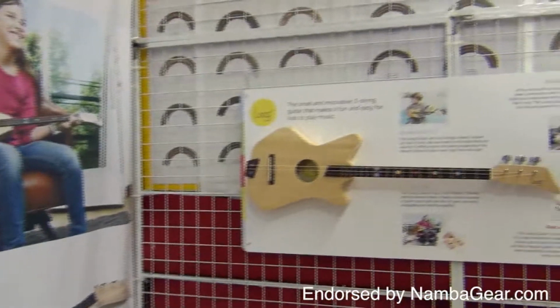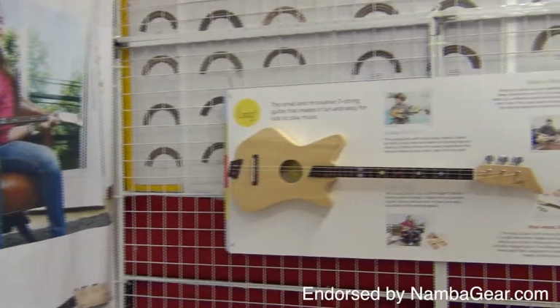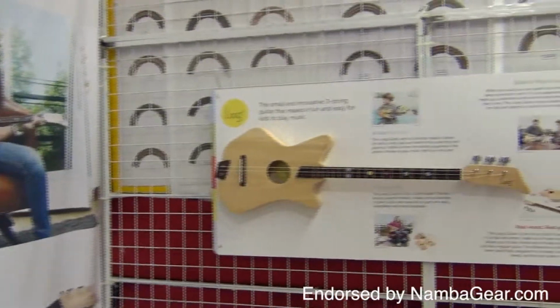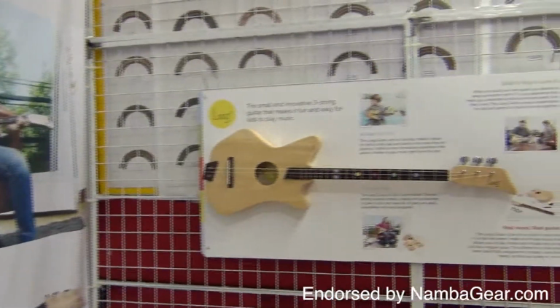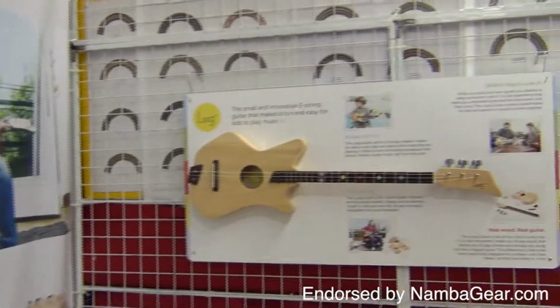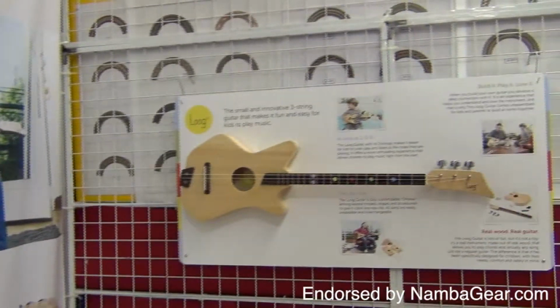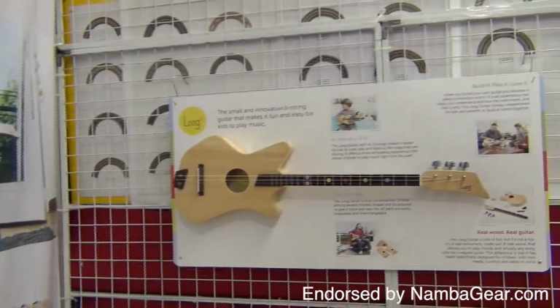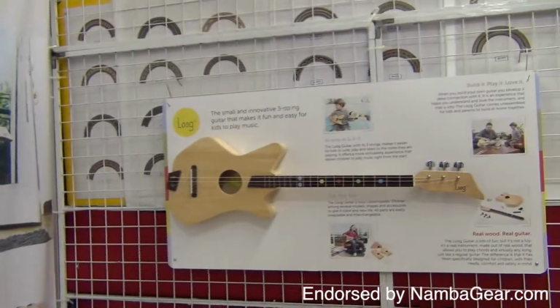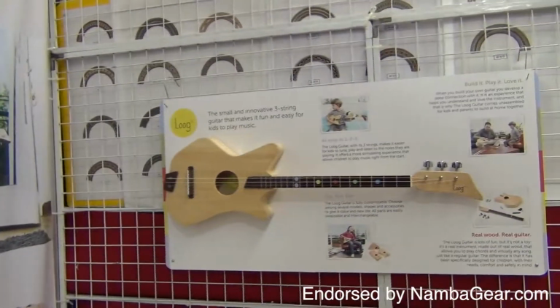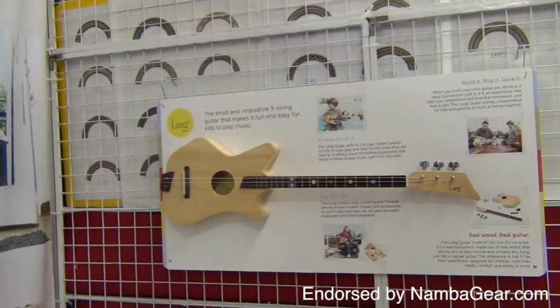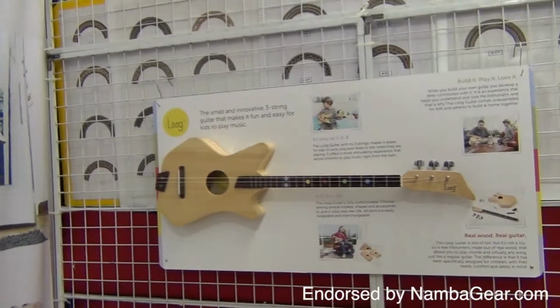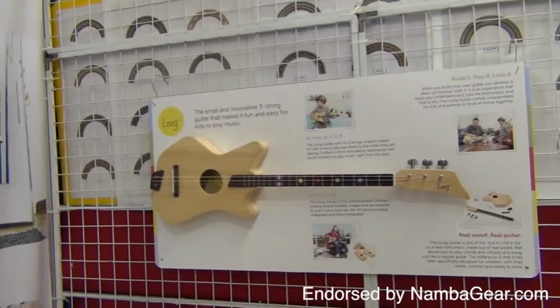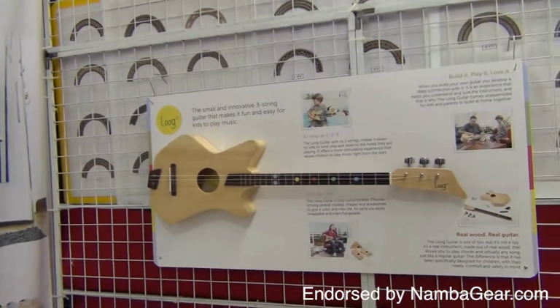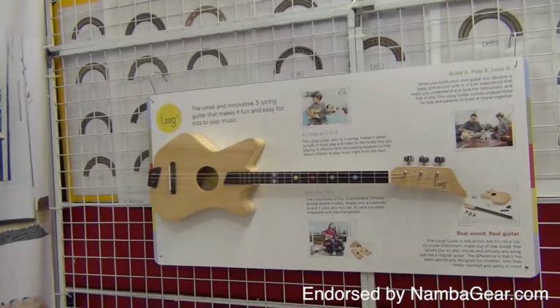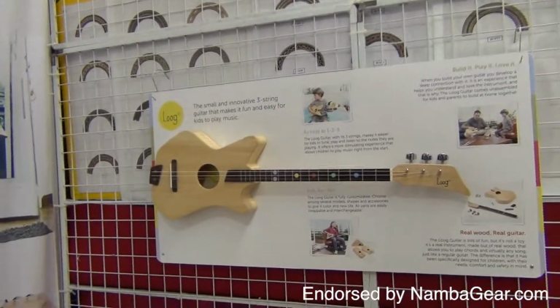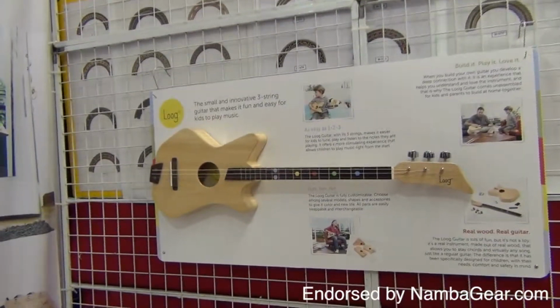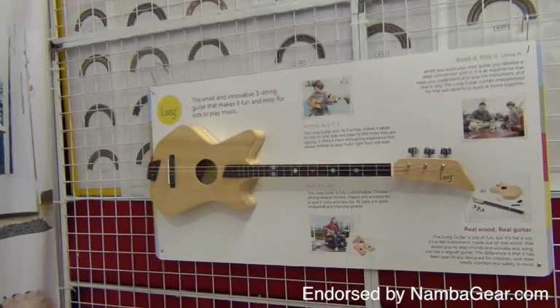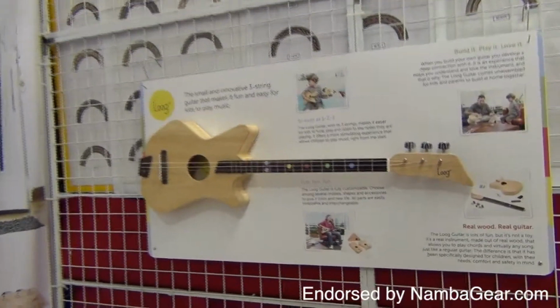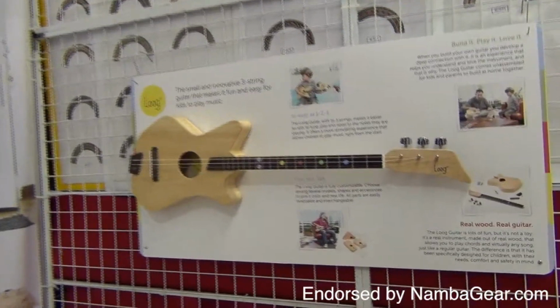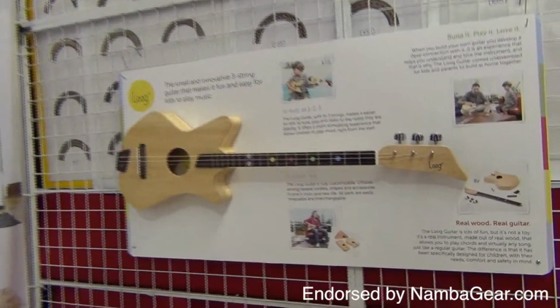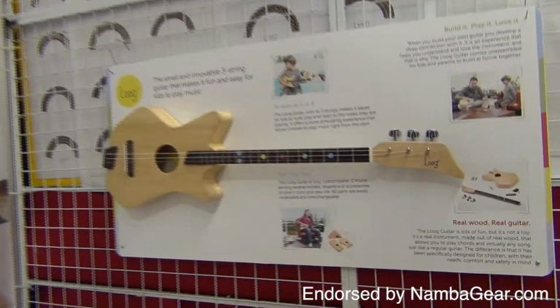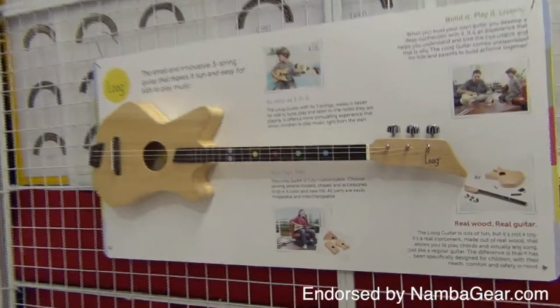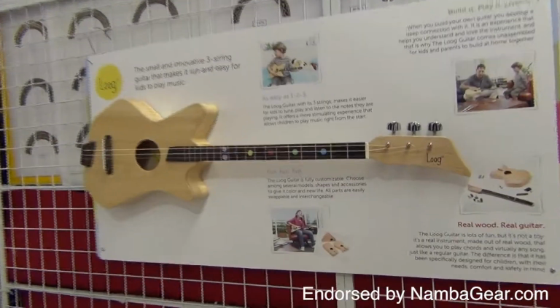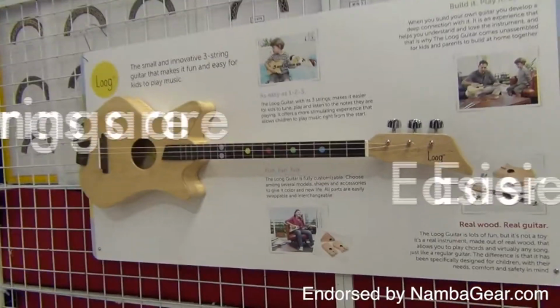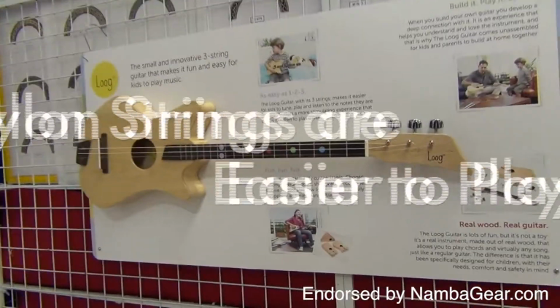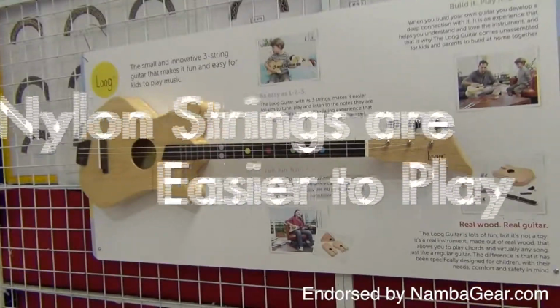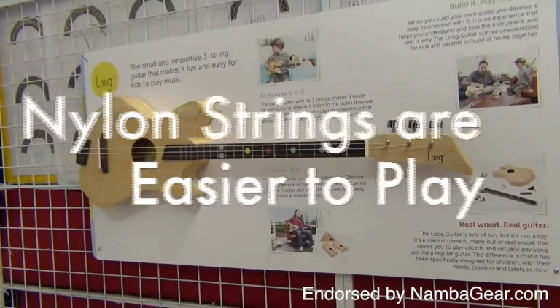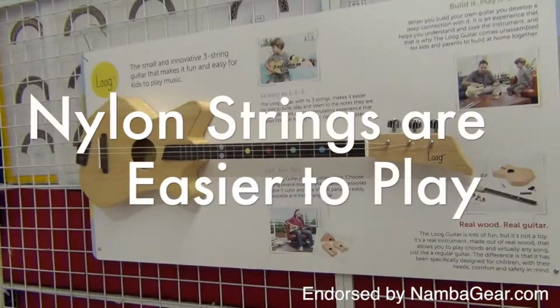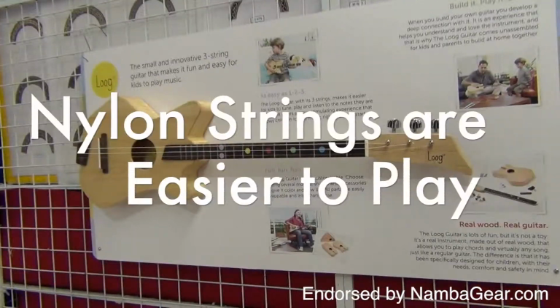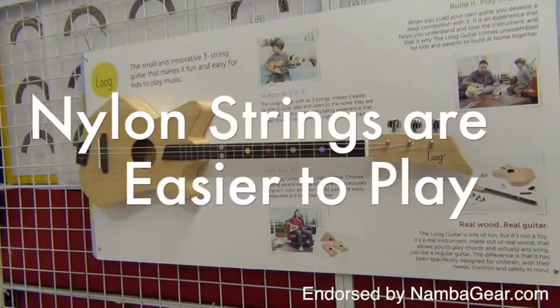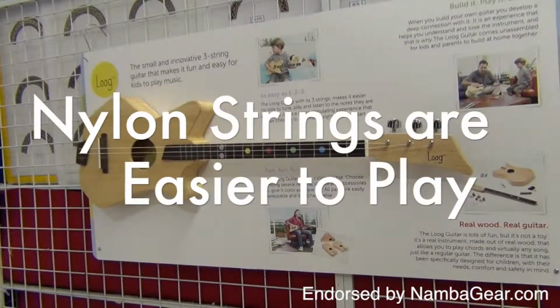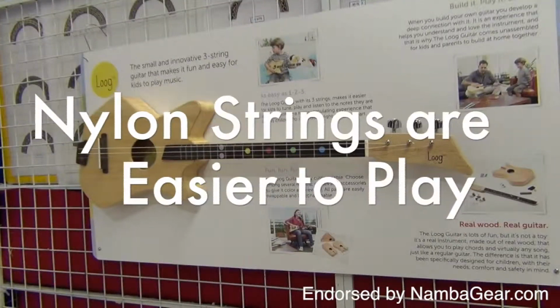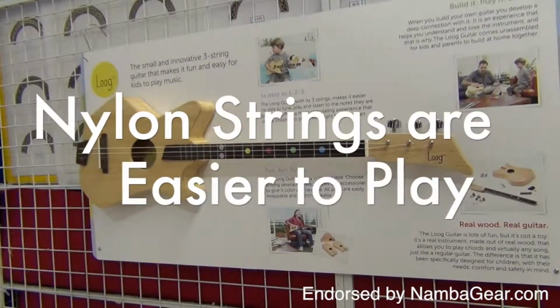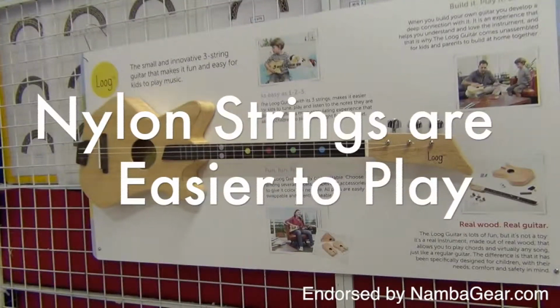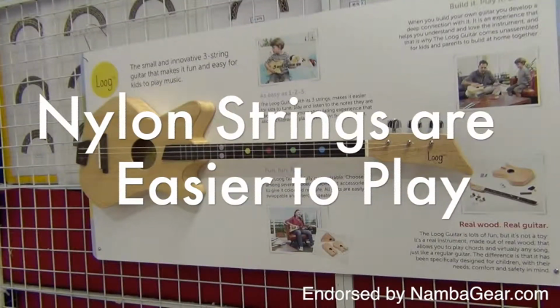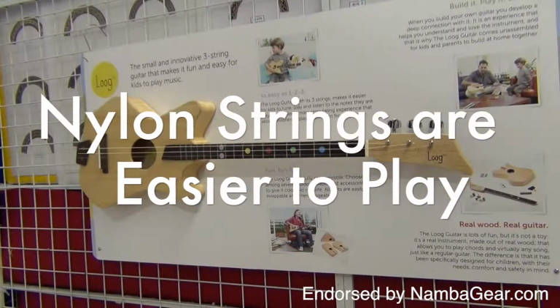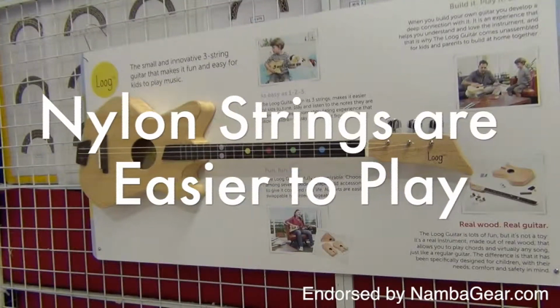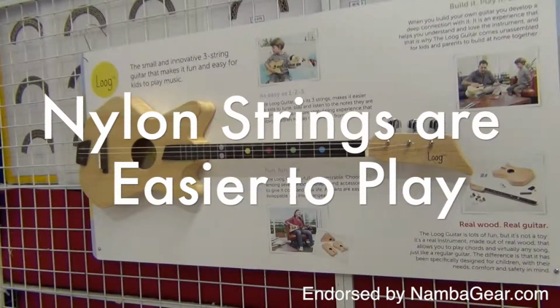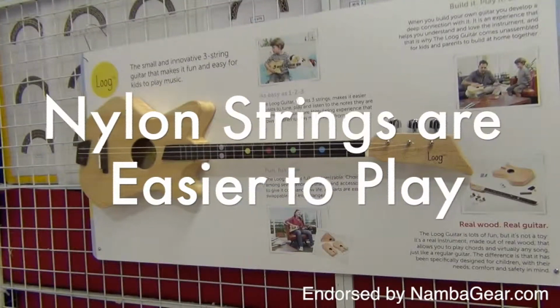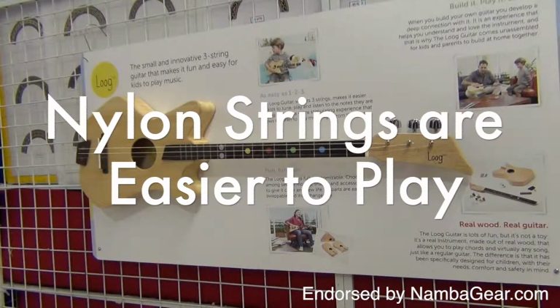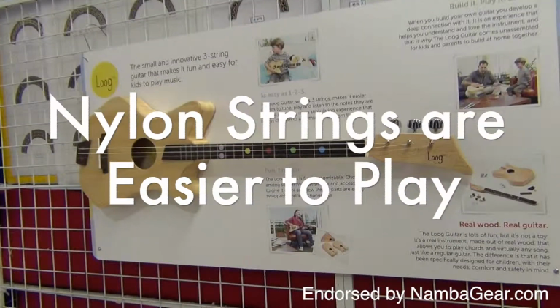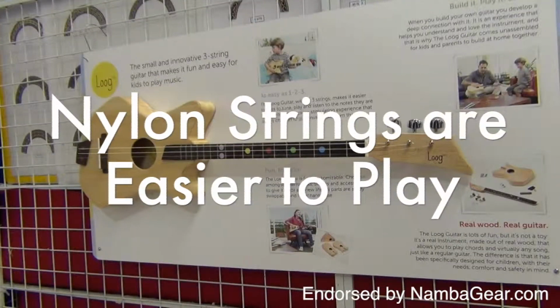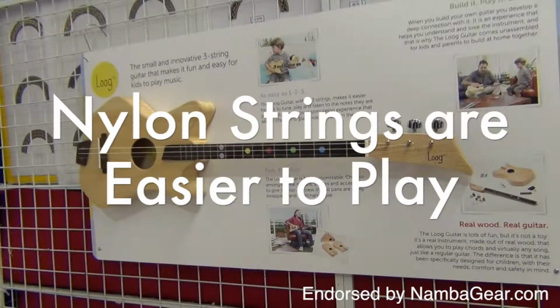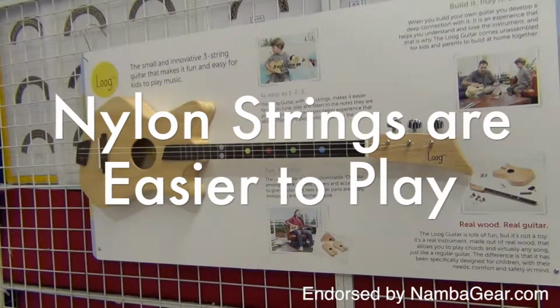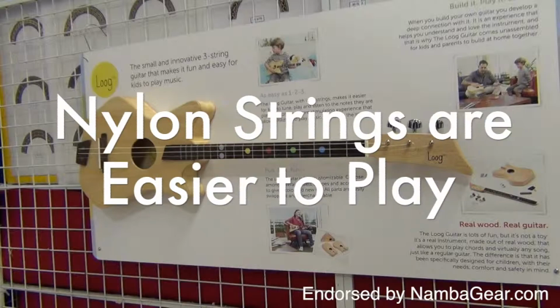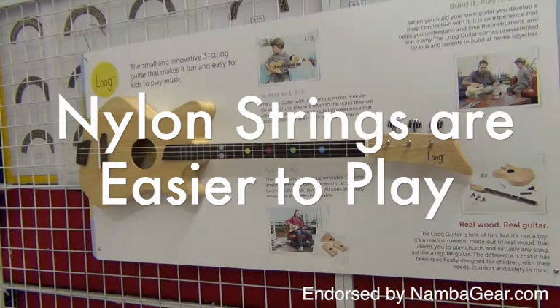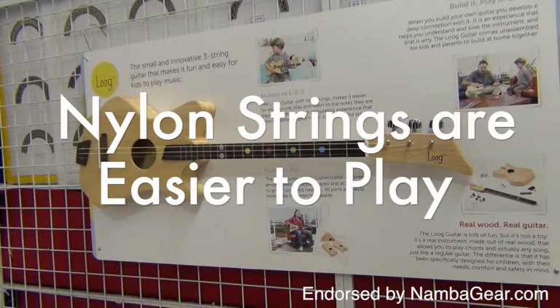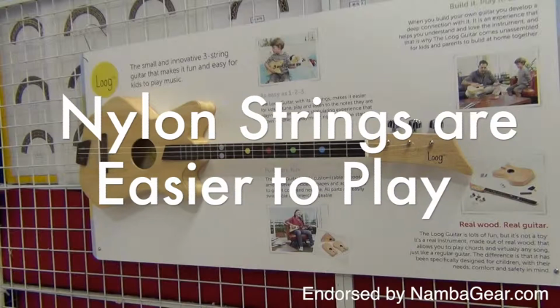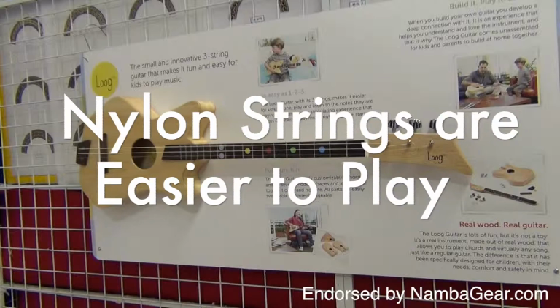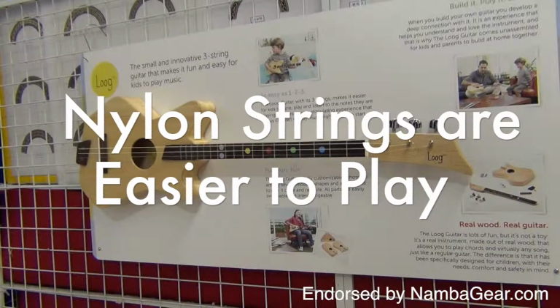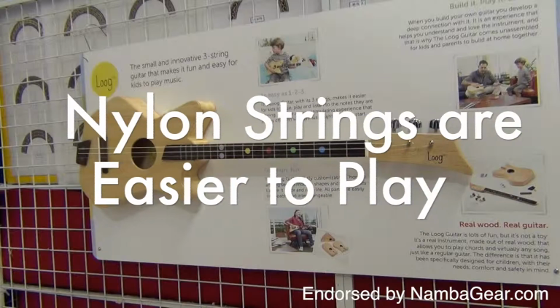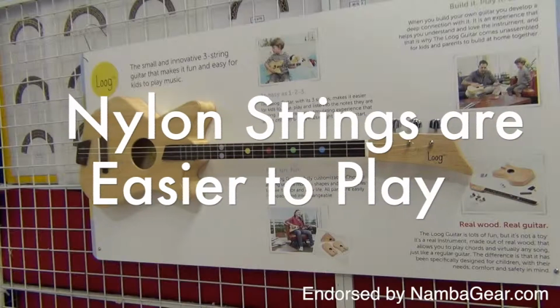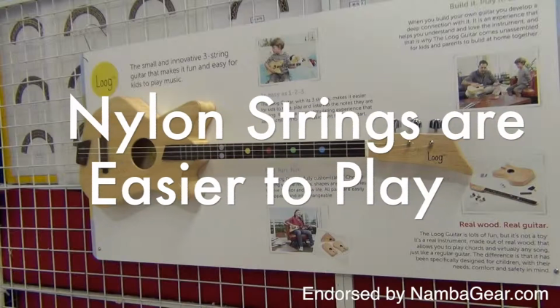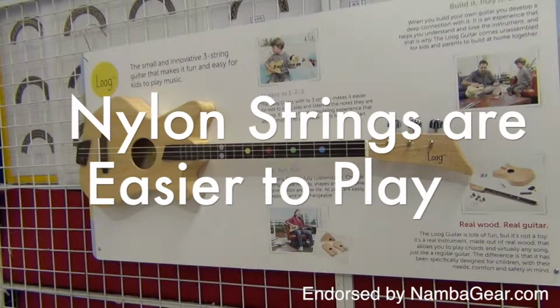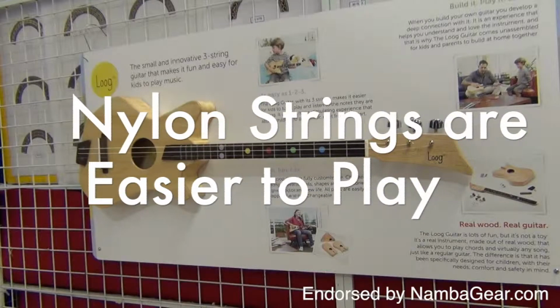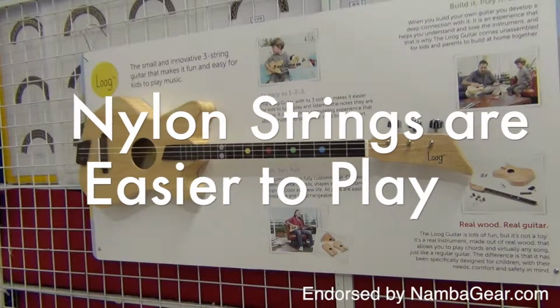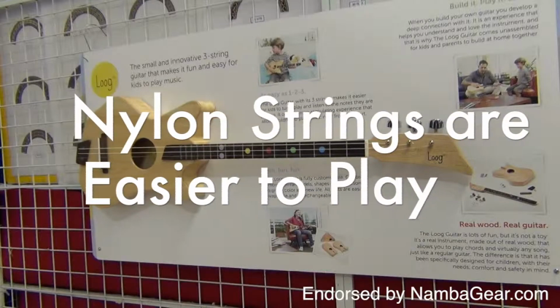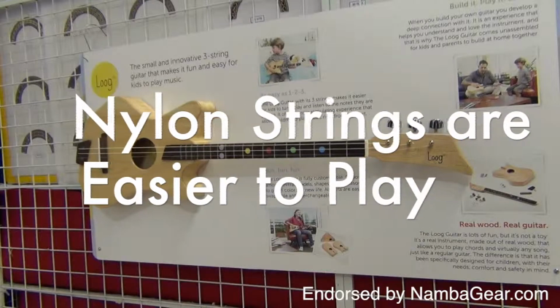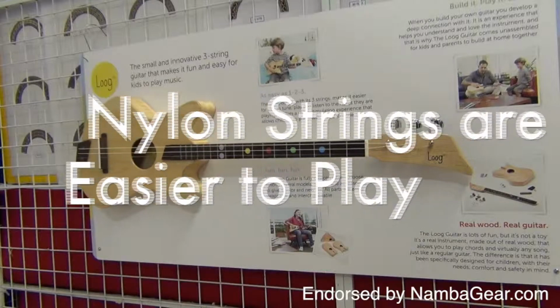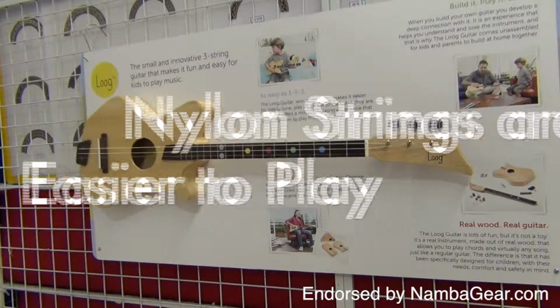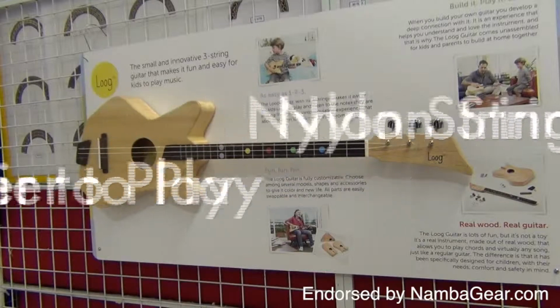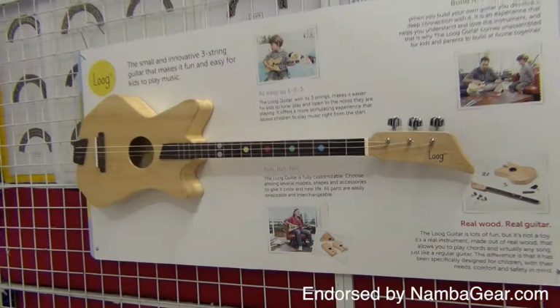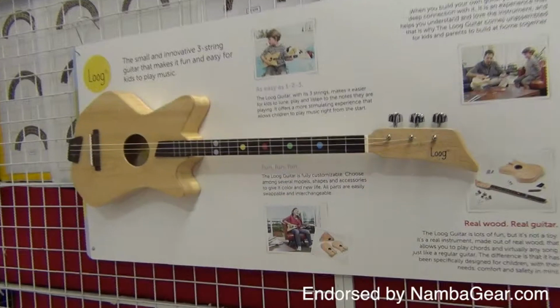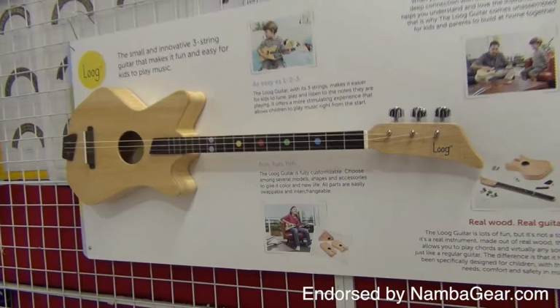Because the Lug Guitar comes with nylon strings, not only is it easier for kids to play, it's also easy on their hands.